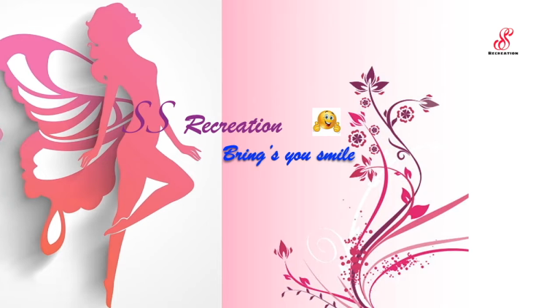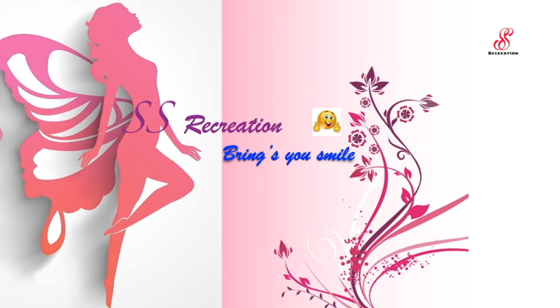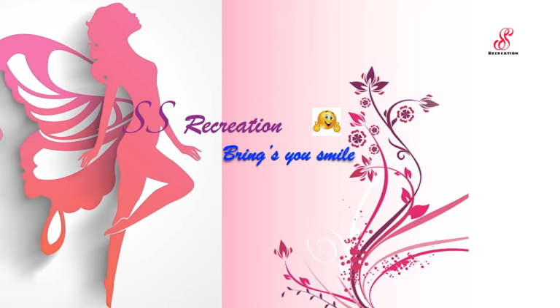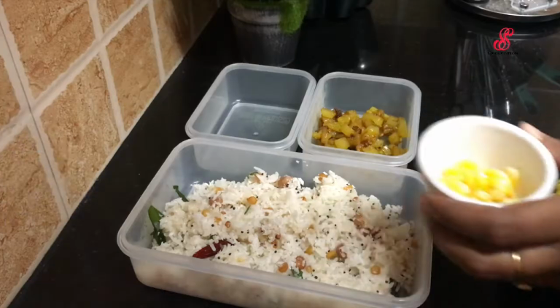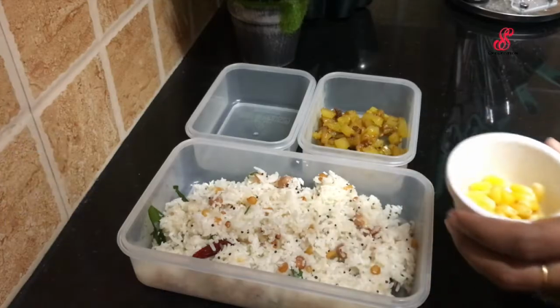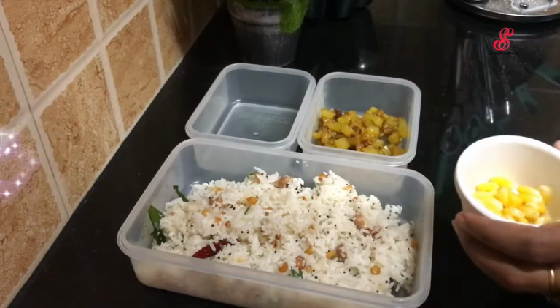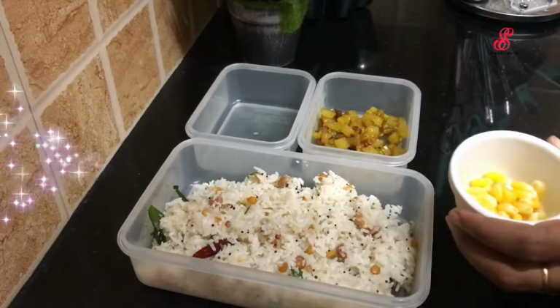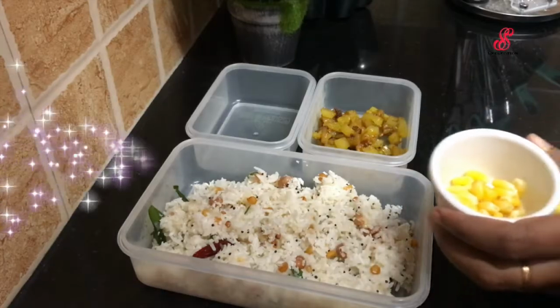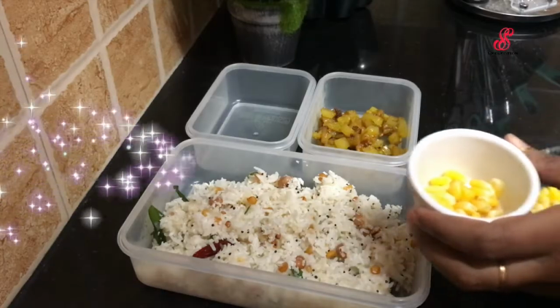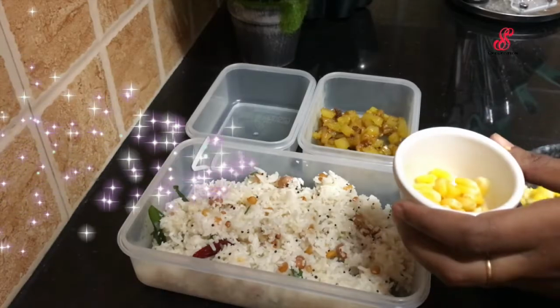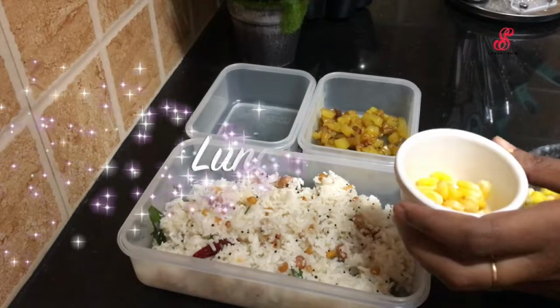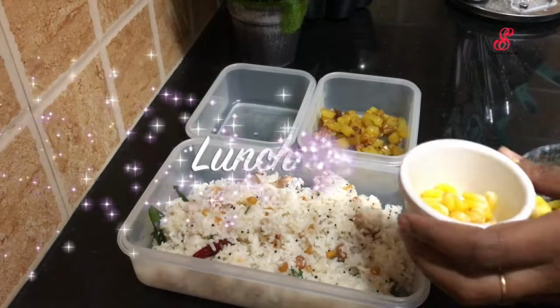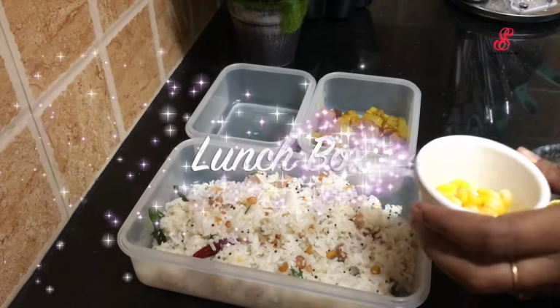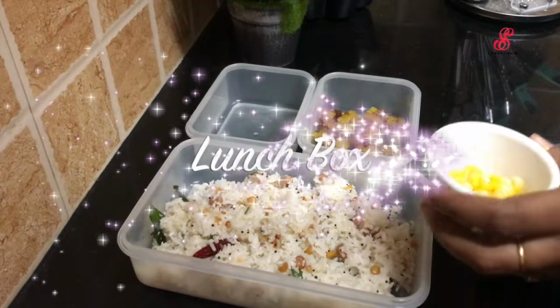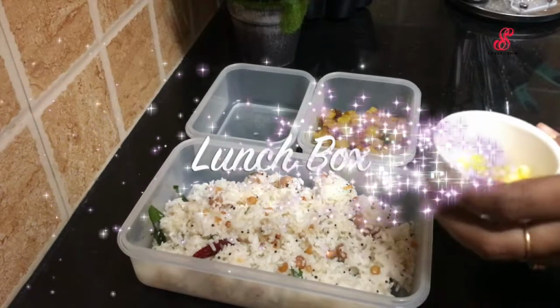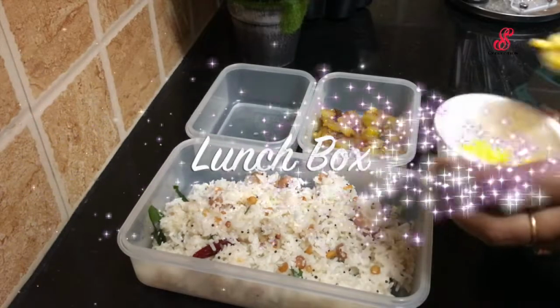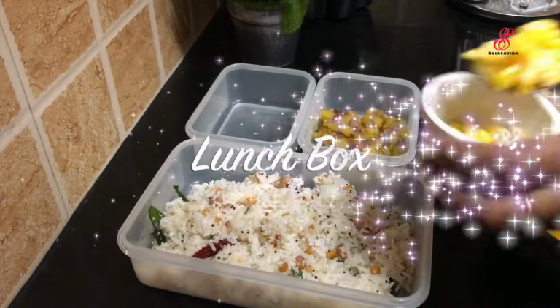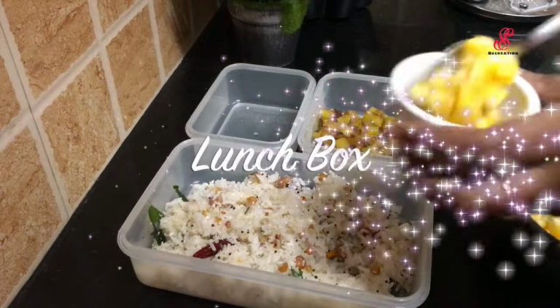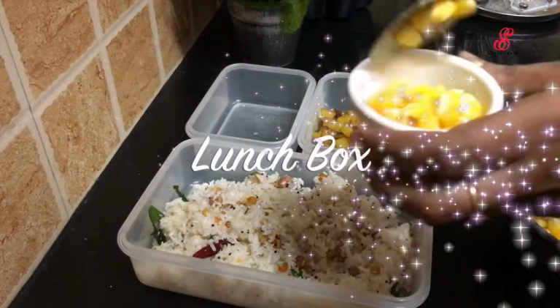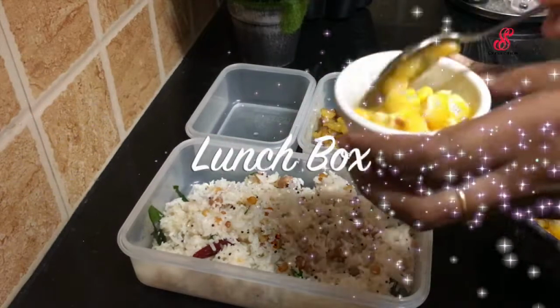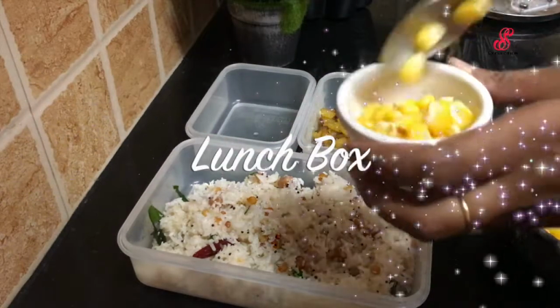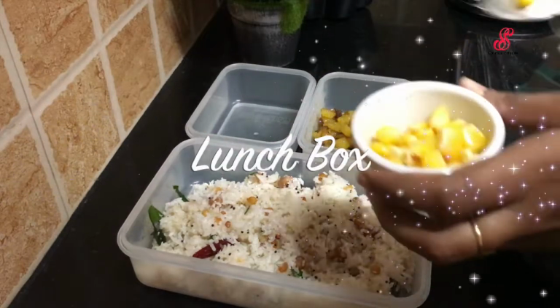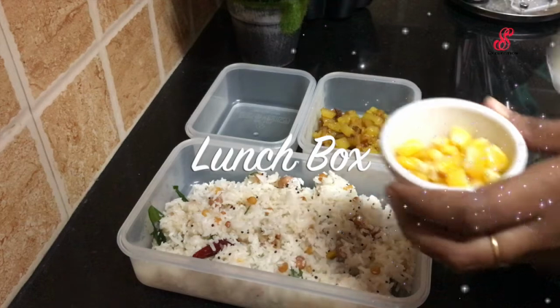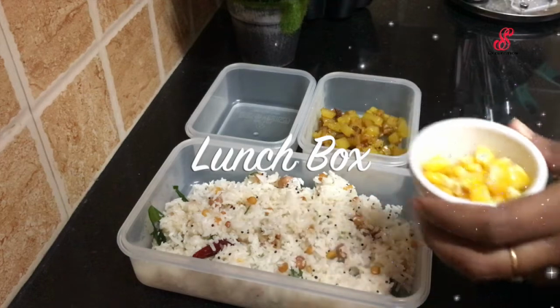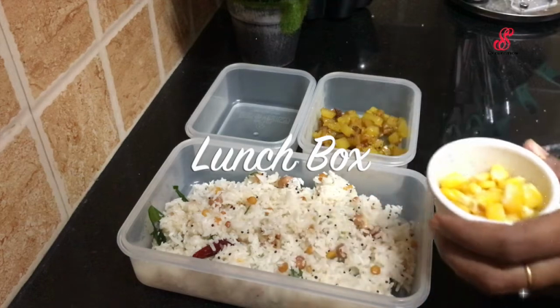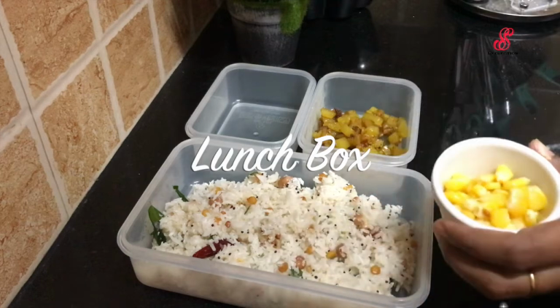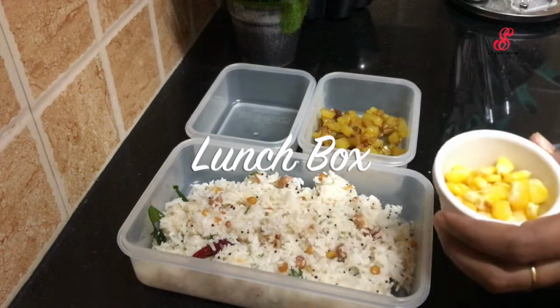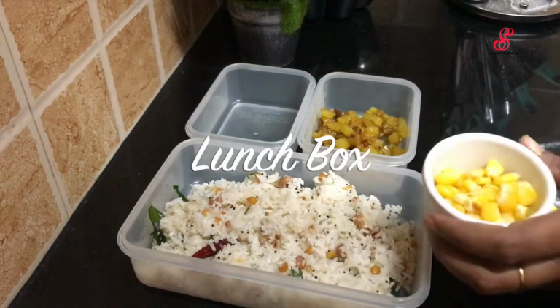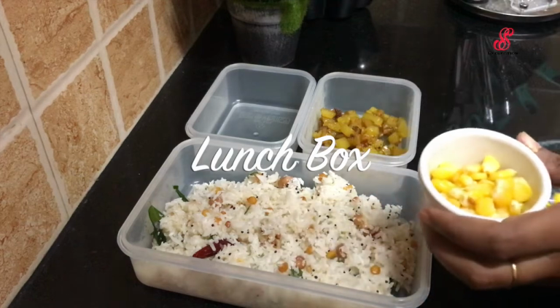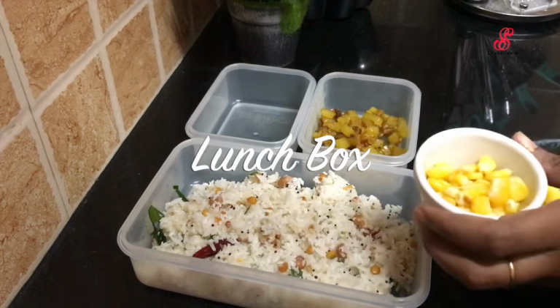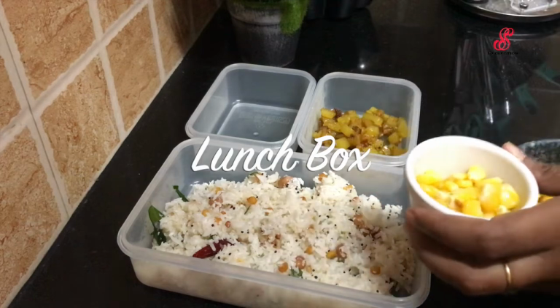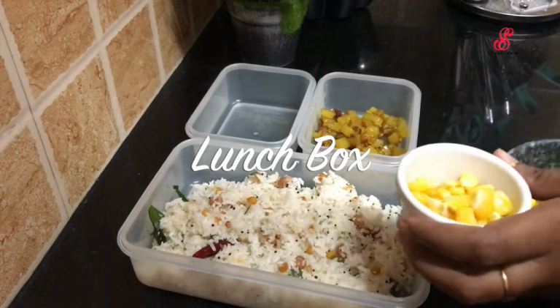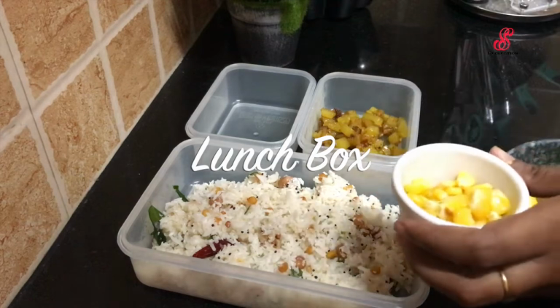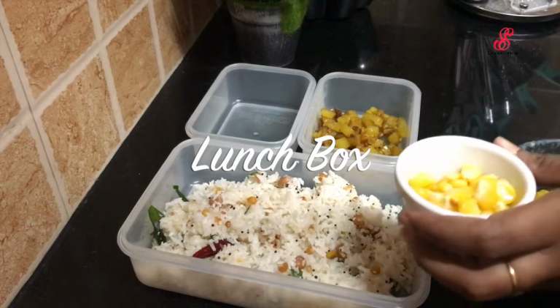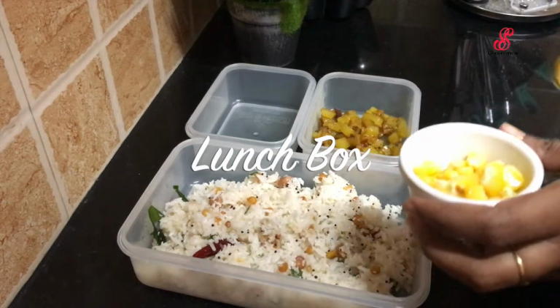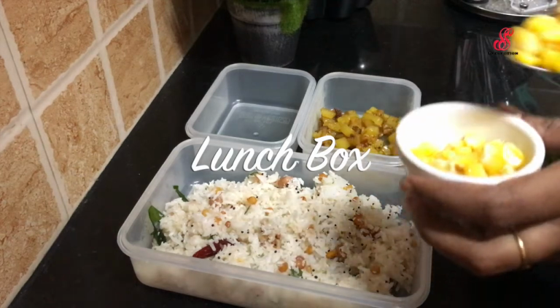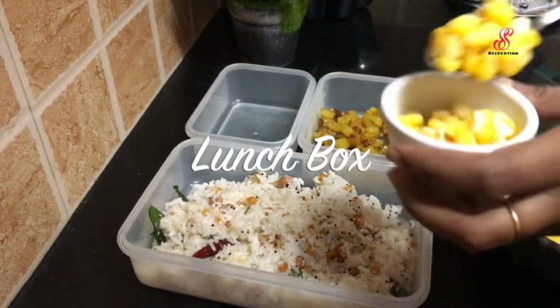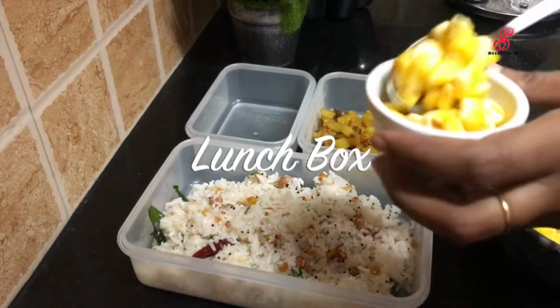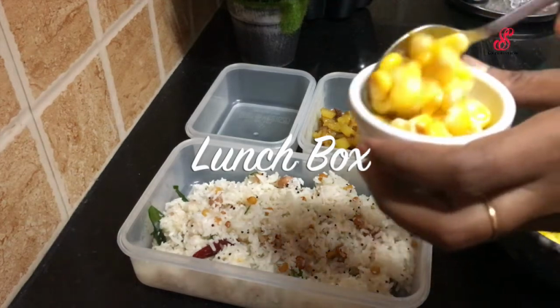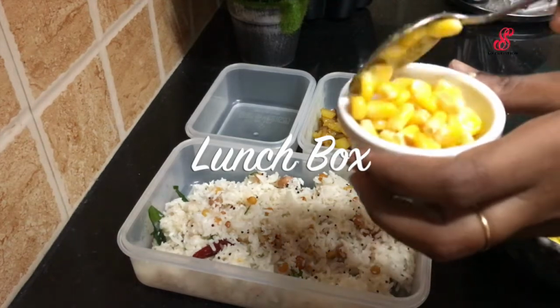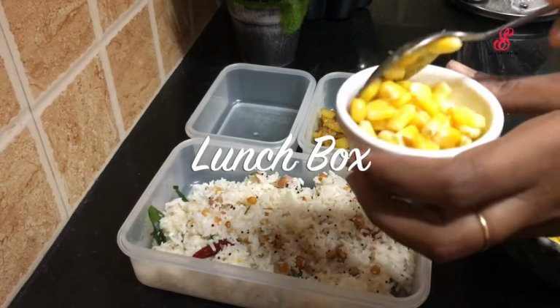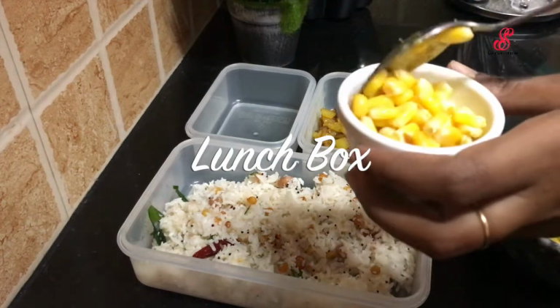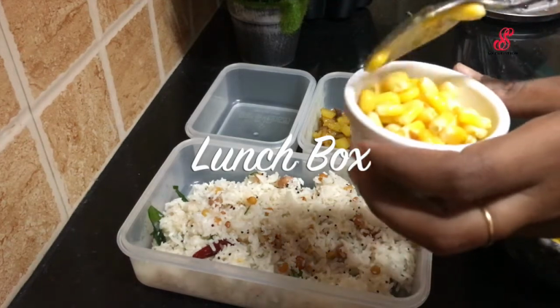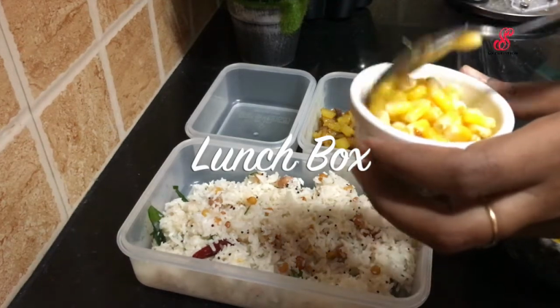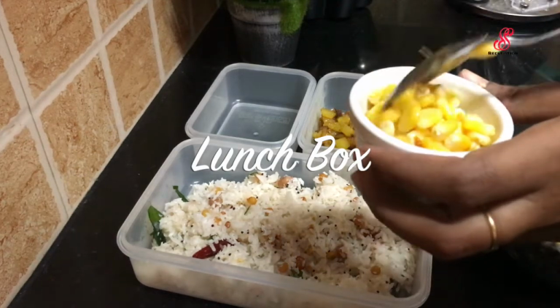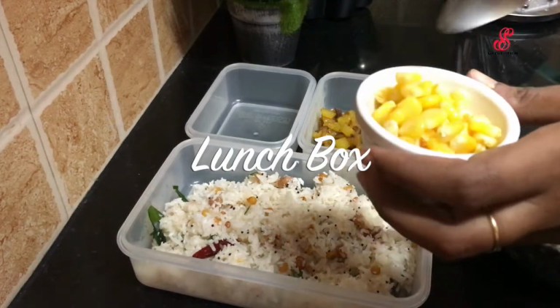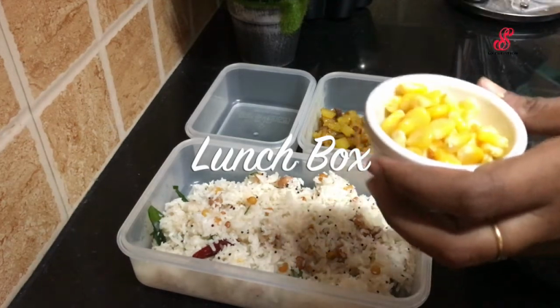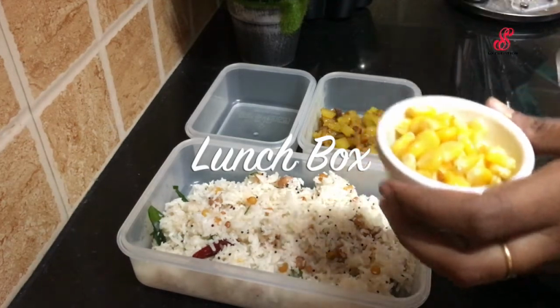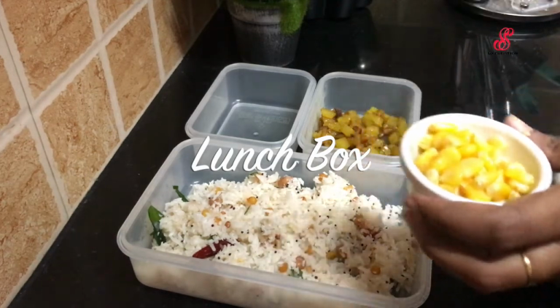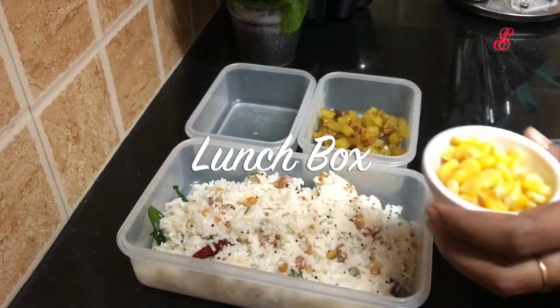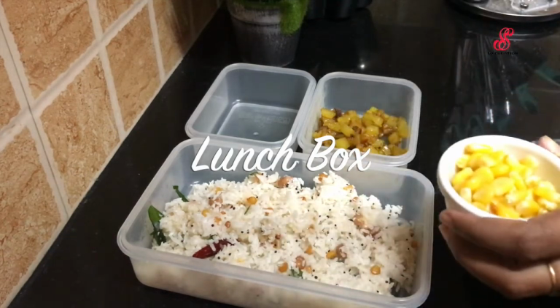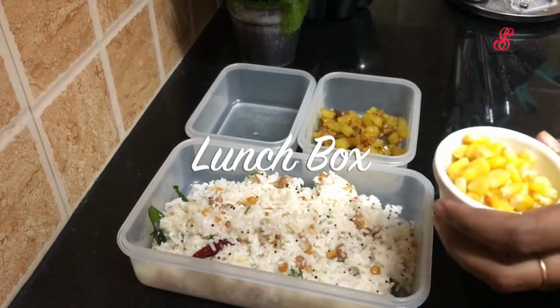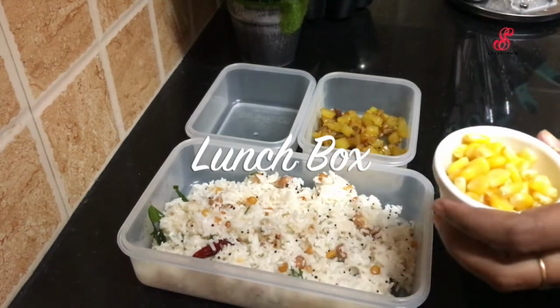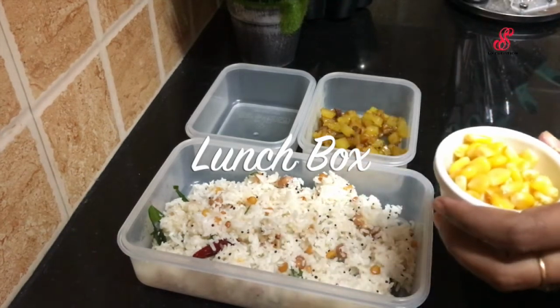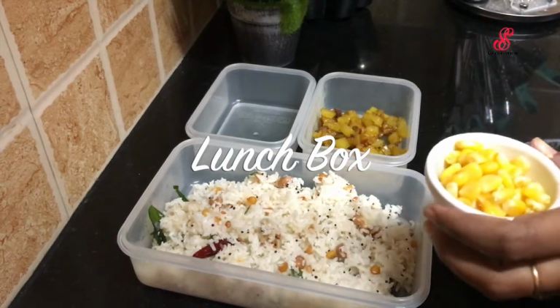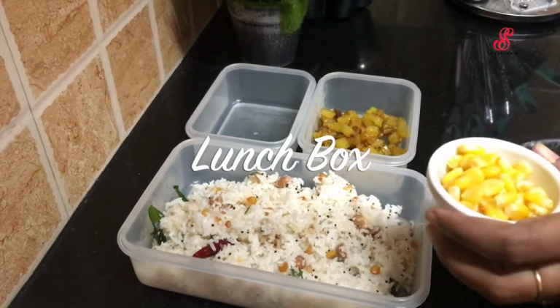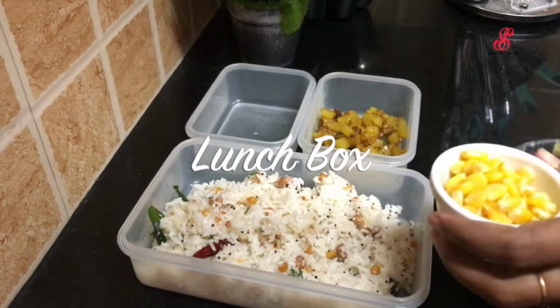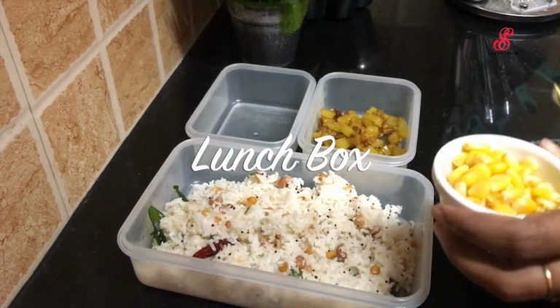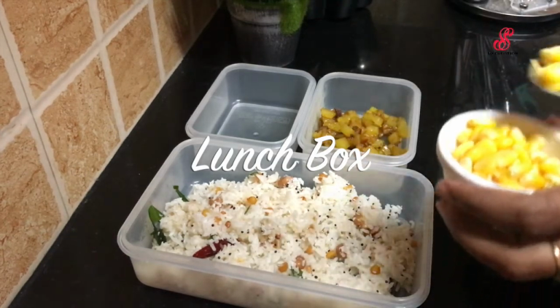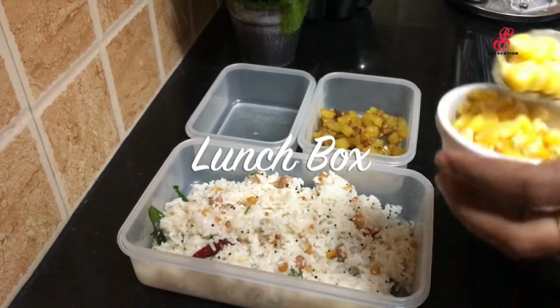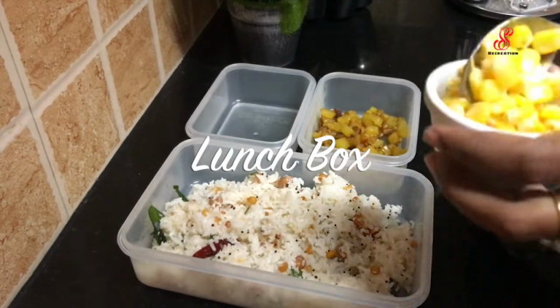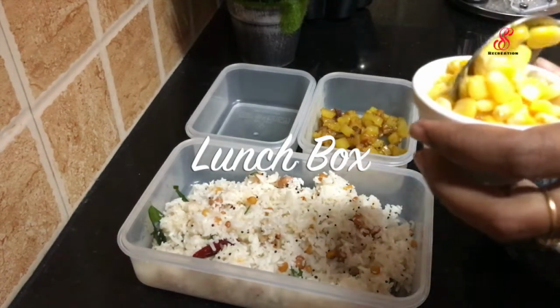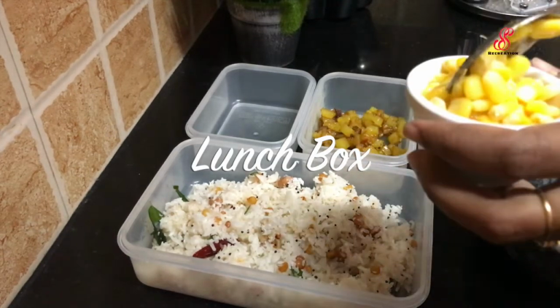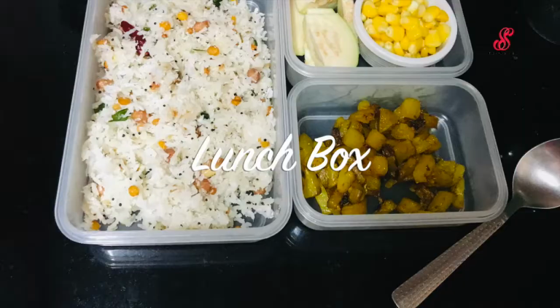Hello friends, welcome to the channel. How are you today? It is Thursday, so we are busy with lunch.